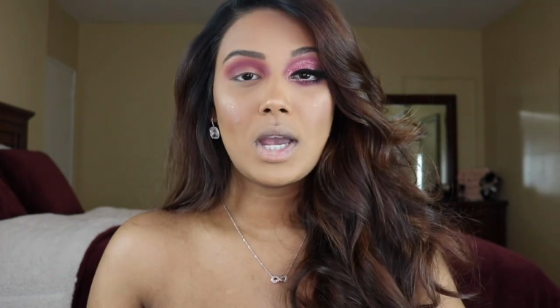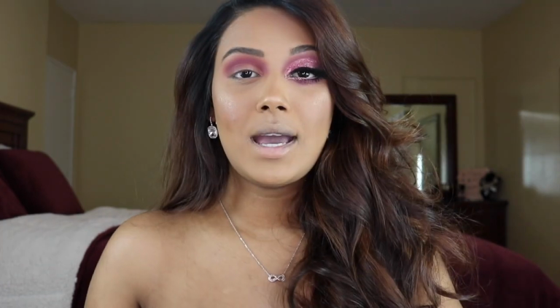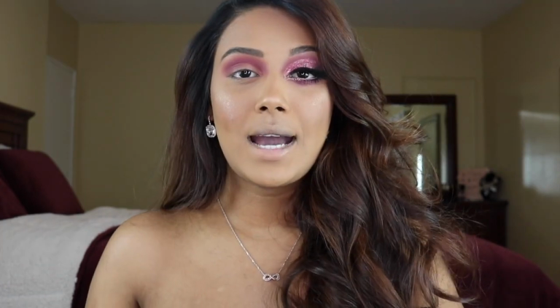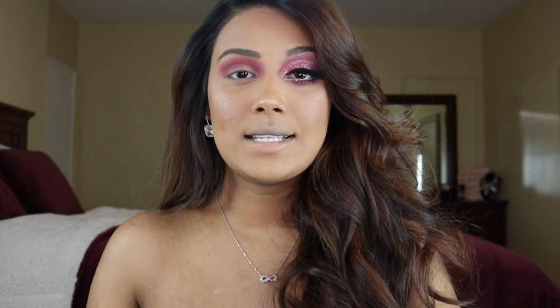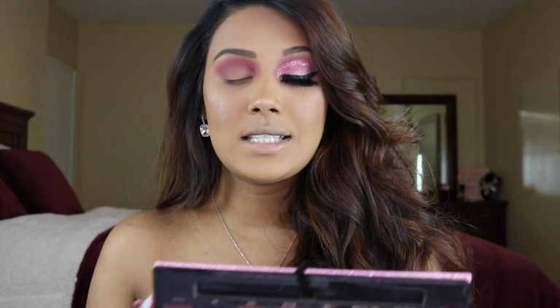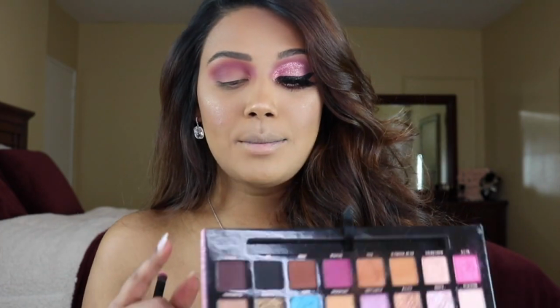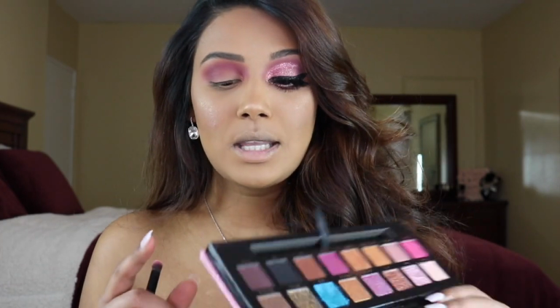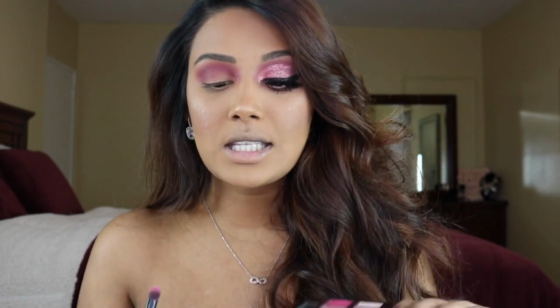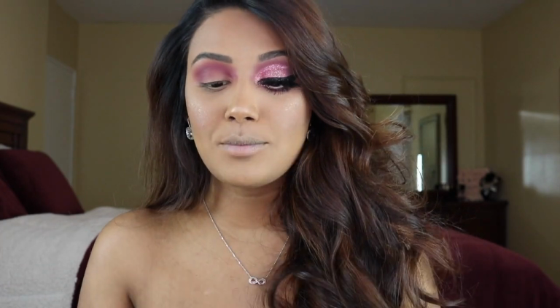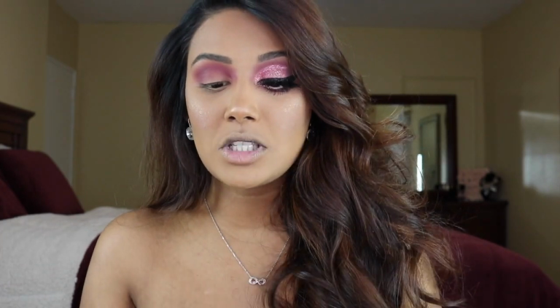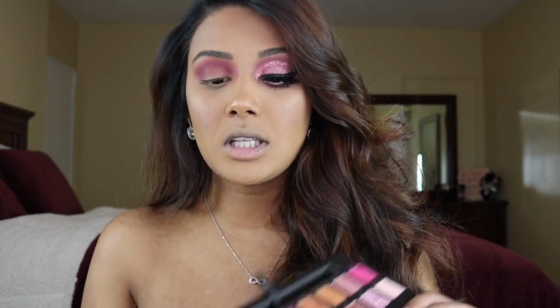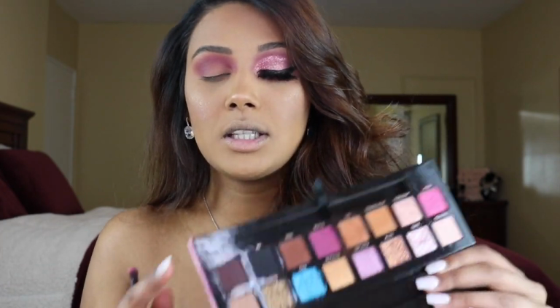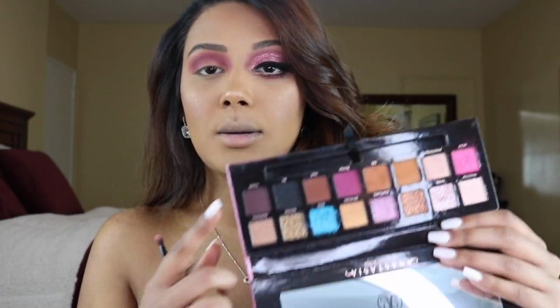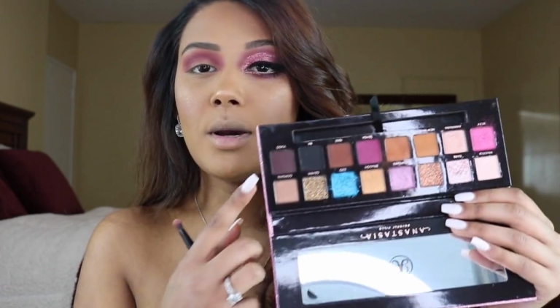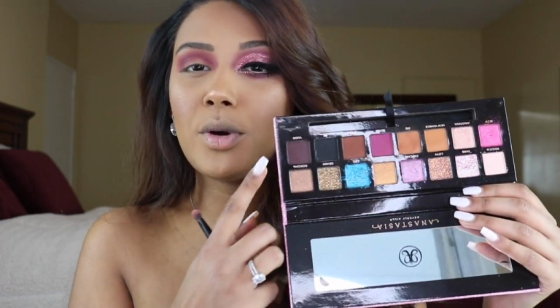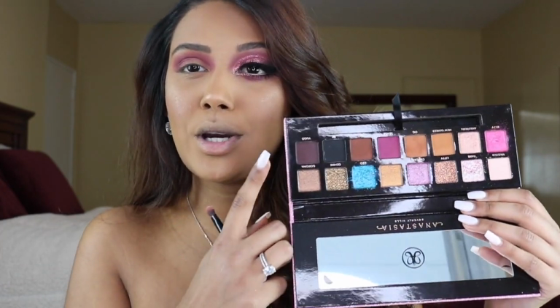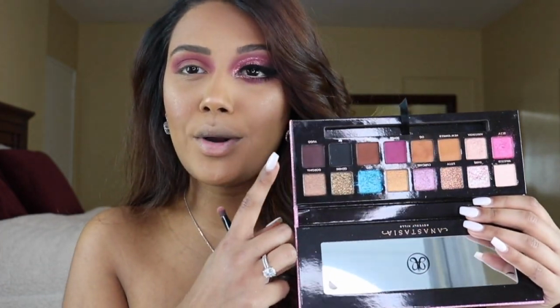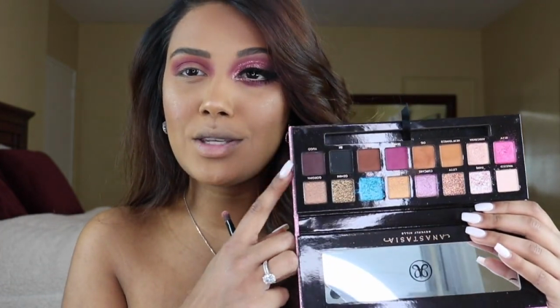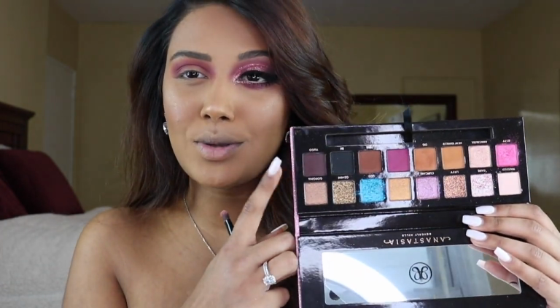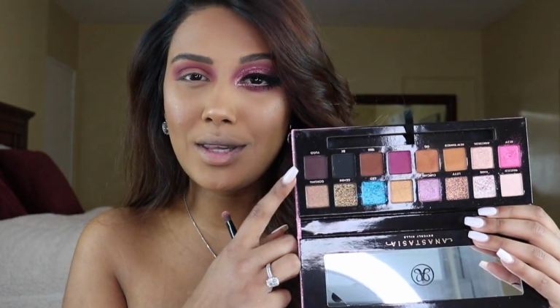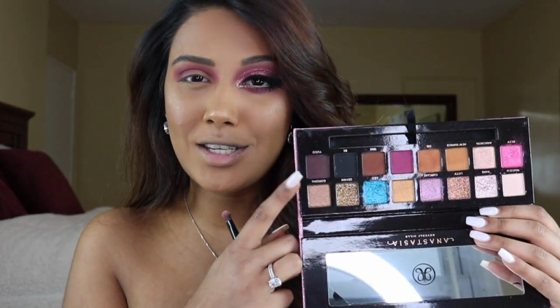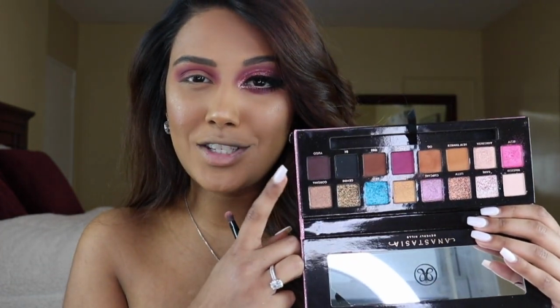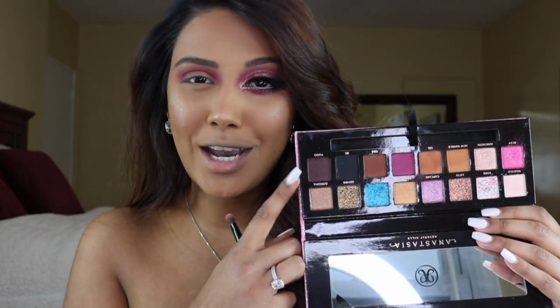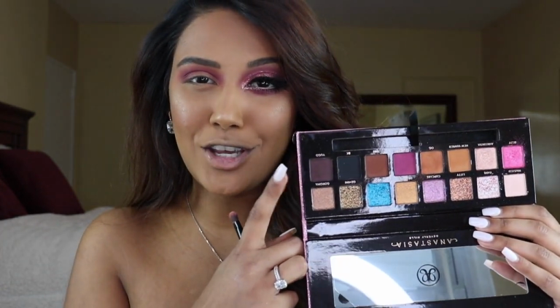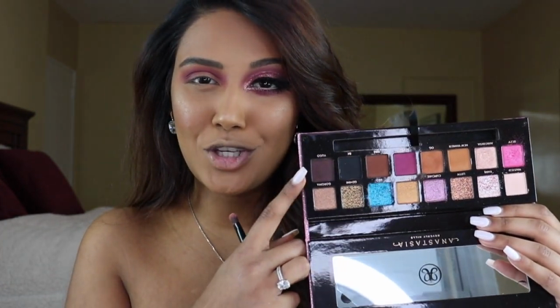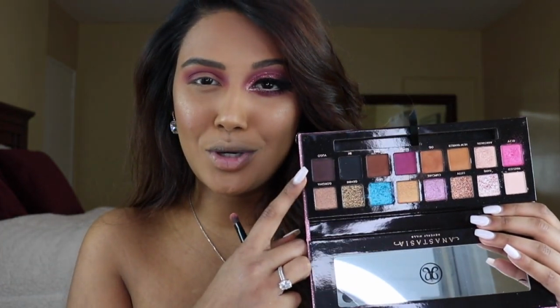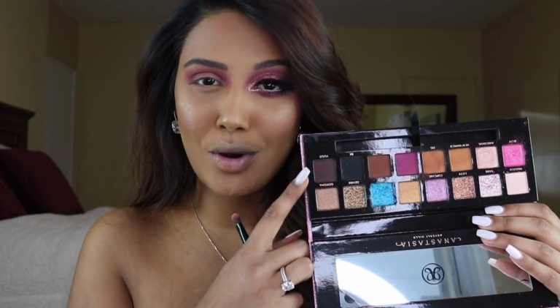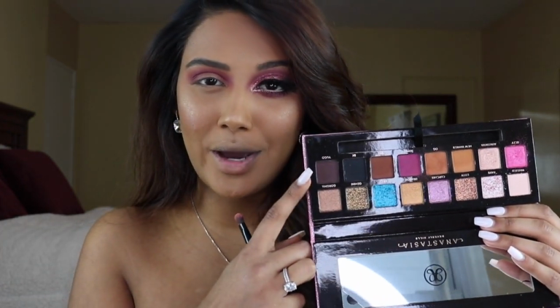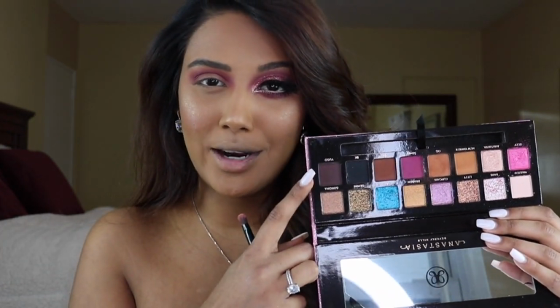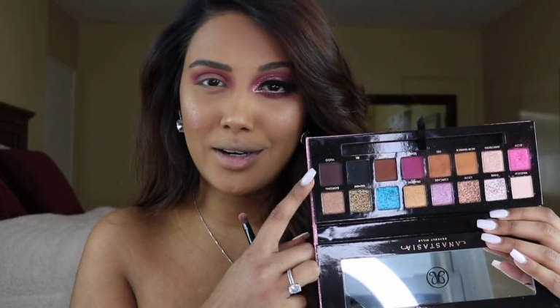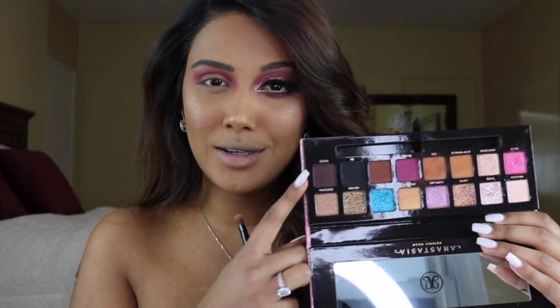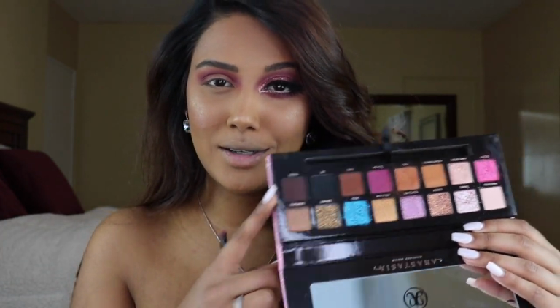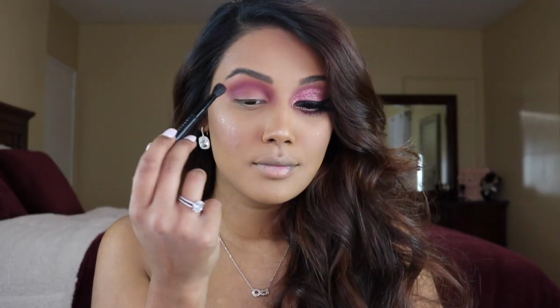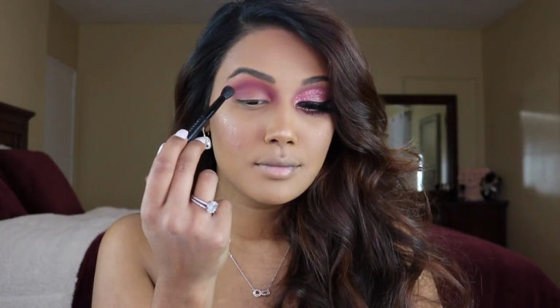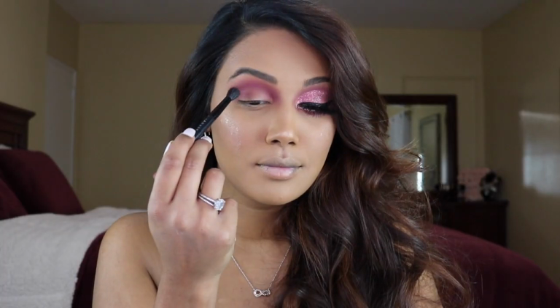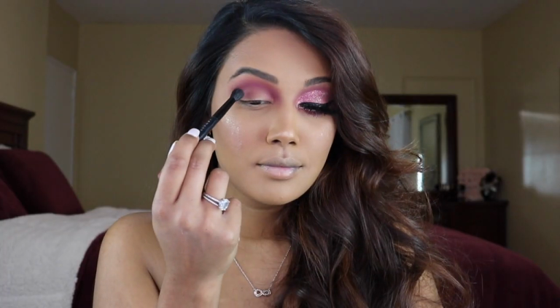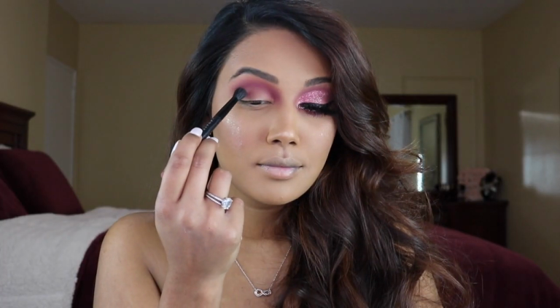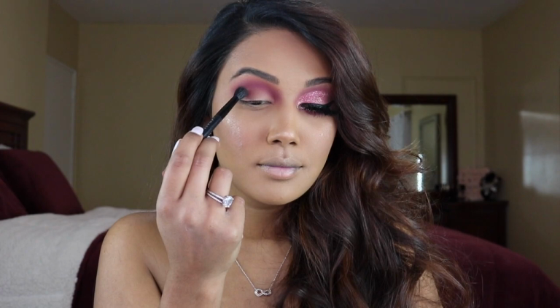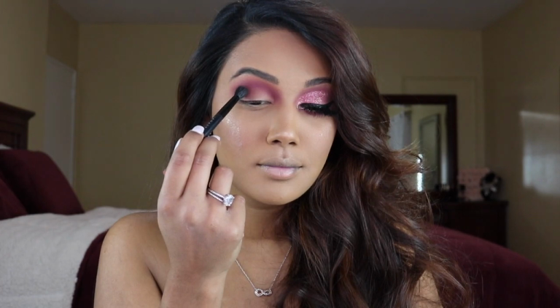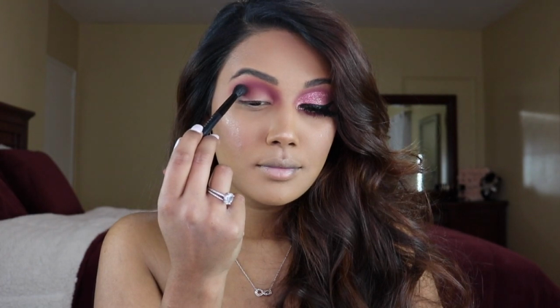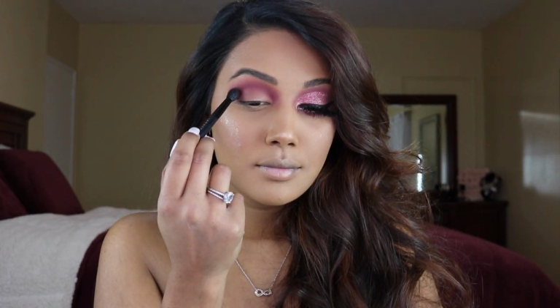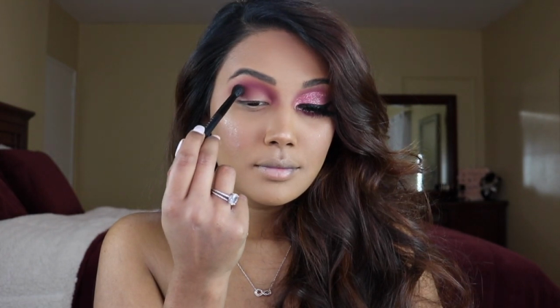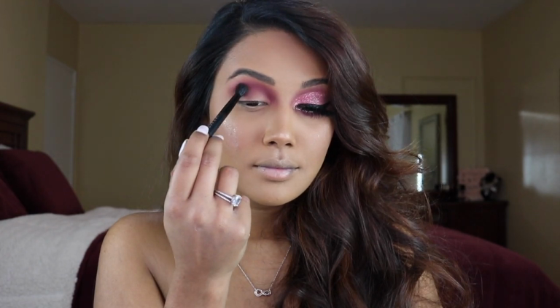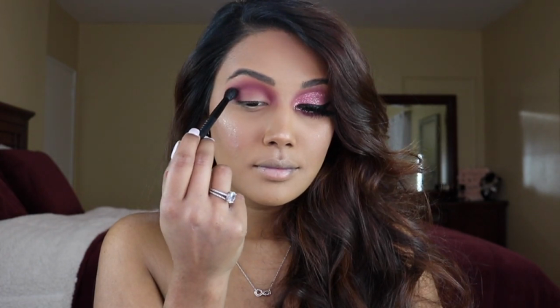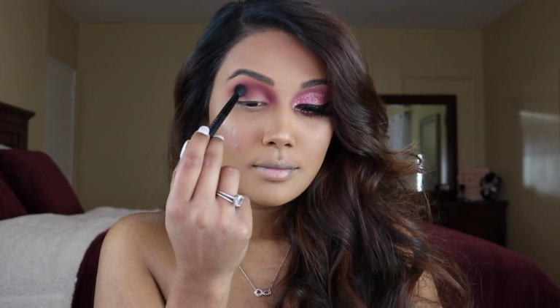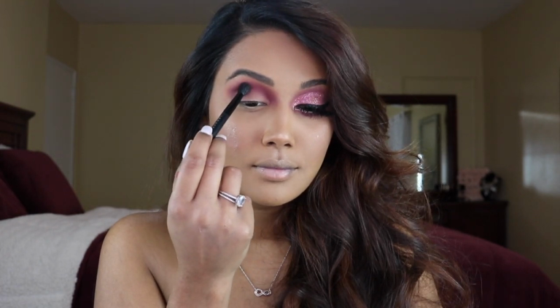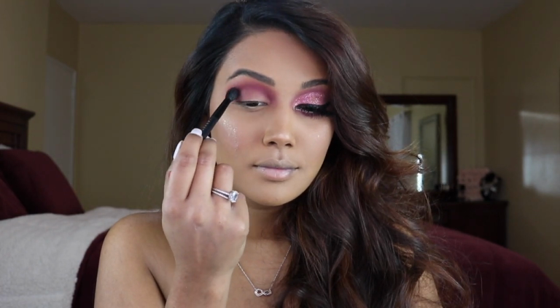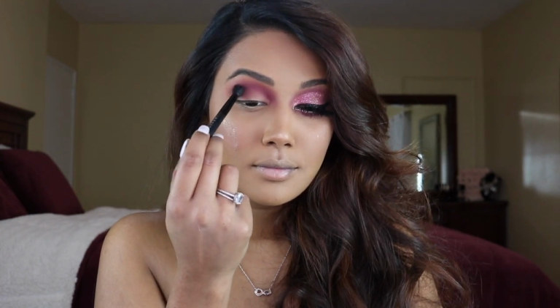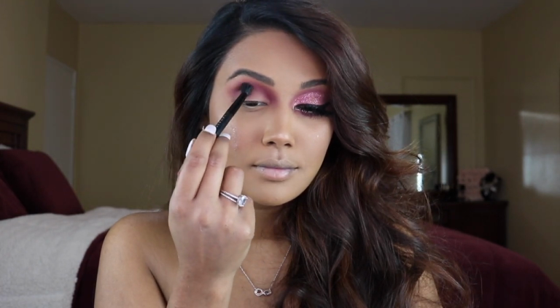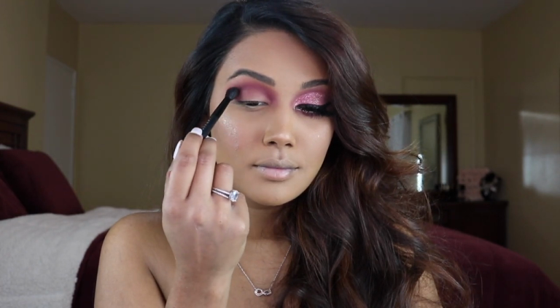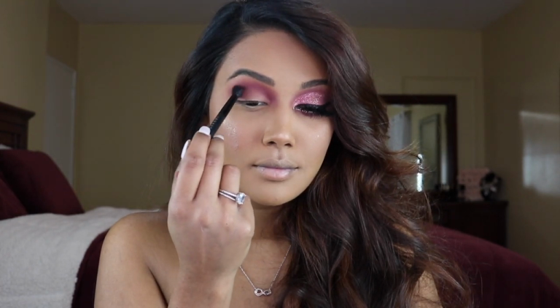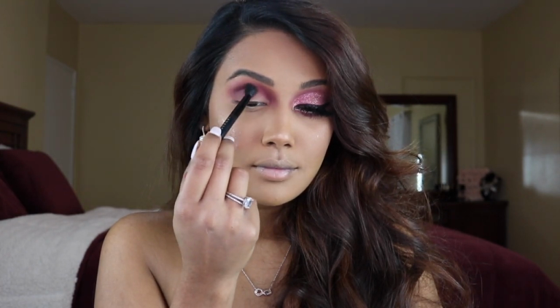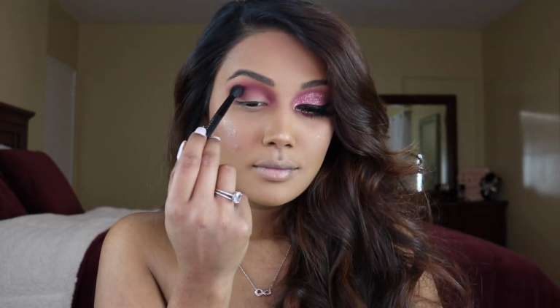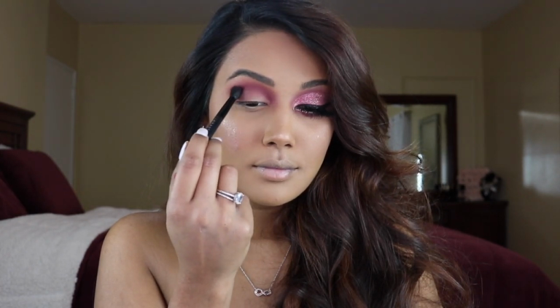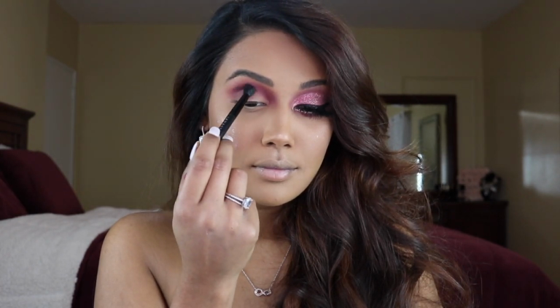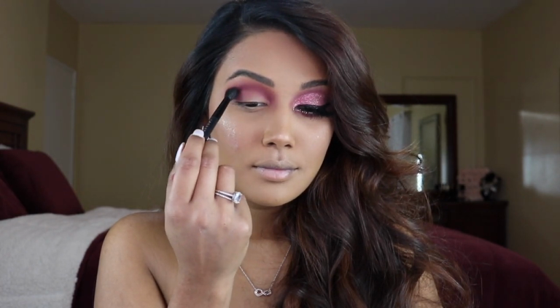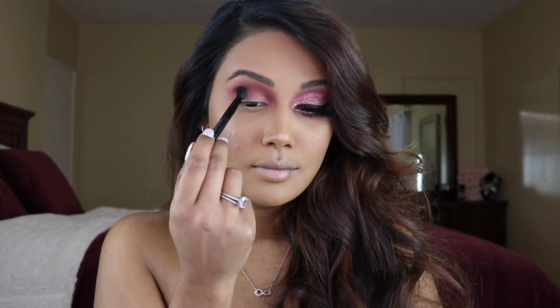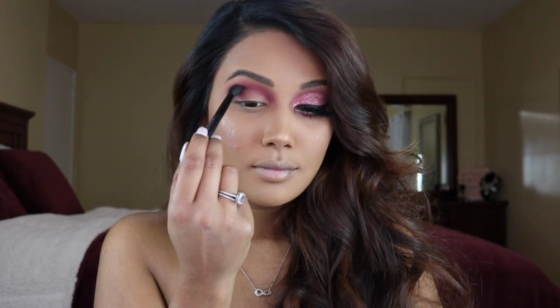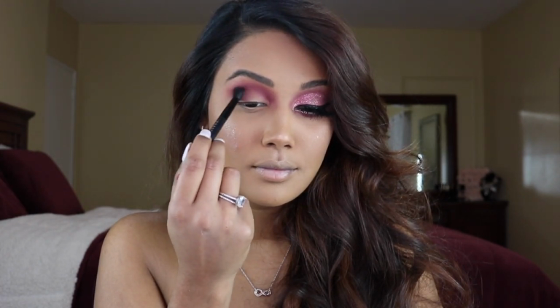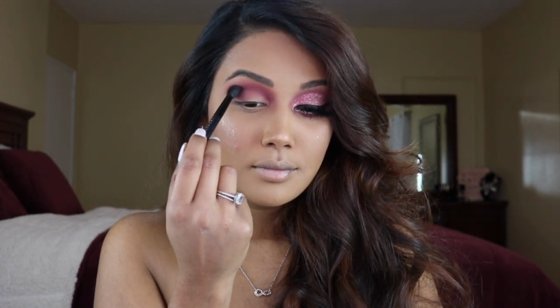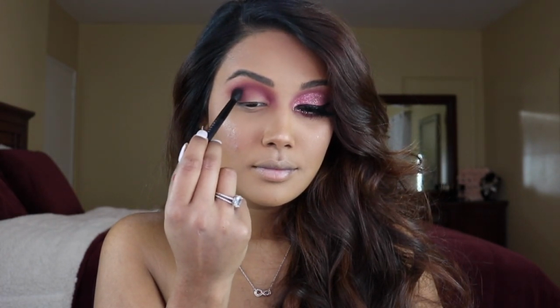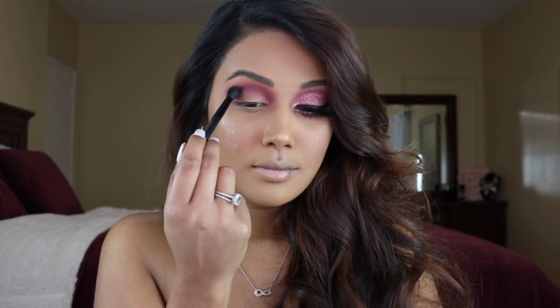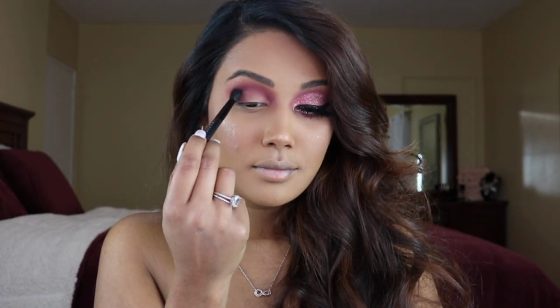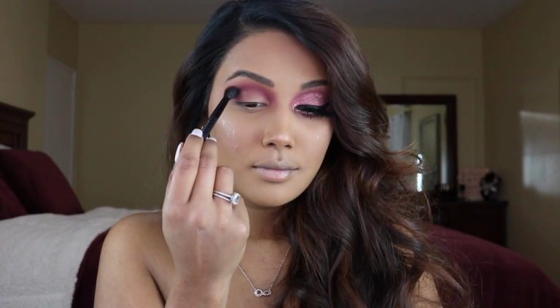To deepen this up just a little bit, we're going into the shade Yugo, focusing this only on the outer corner and a little bit into the crease.